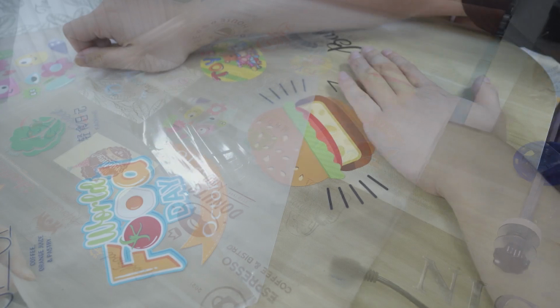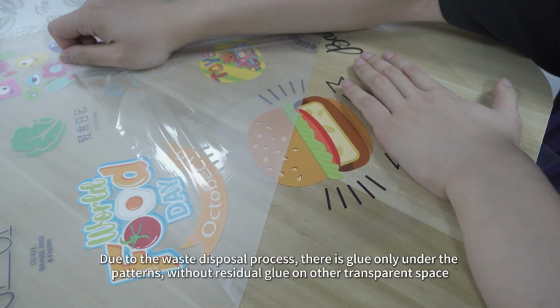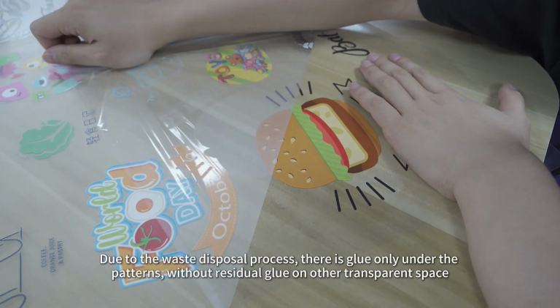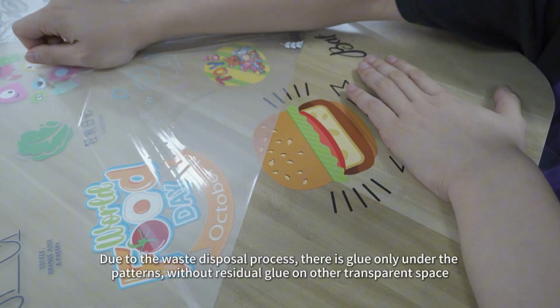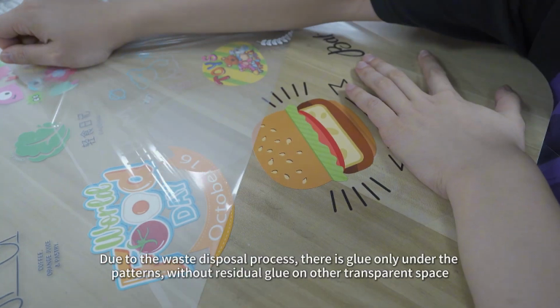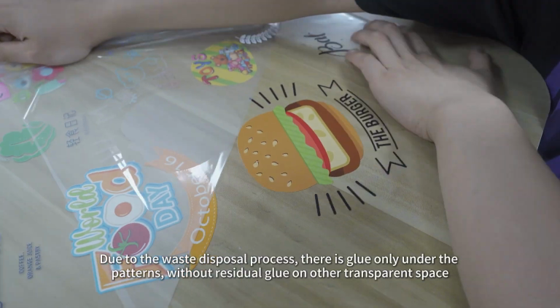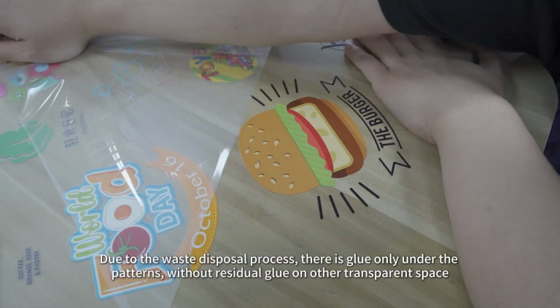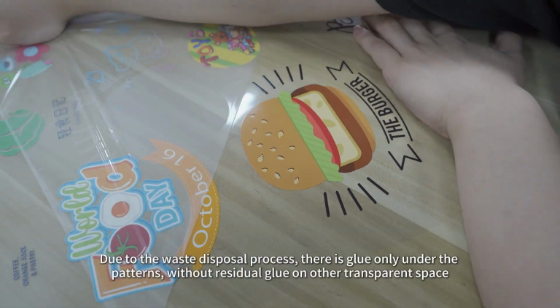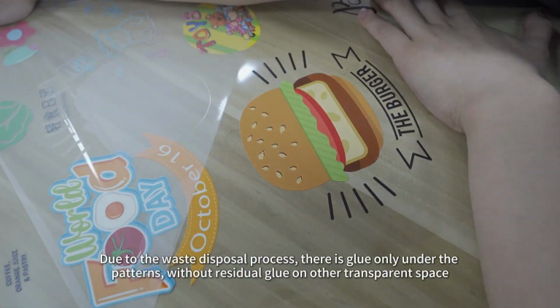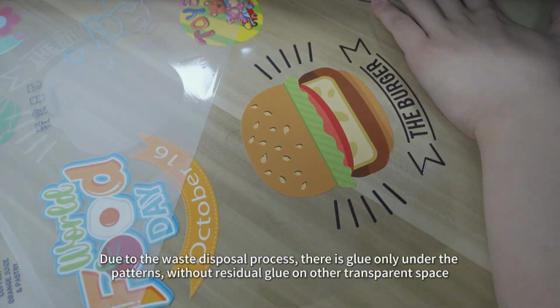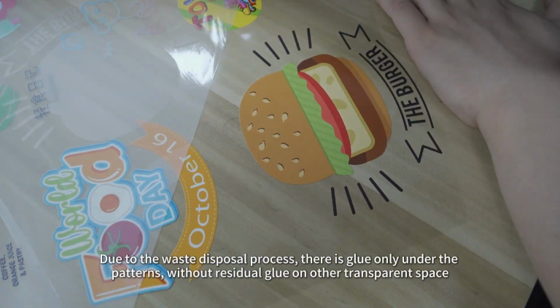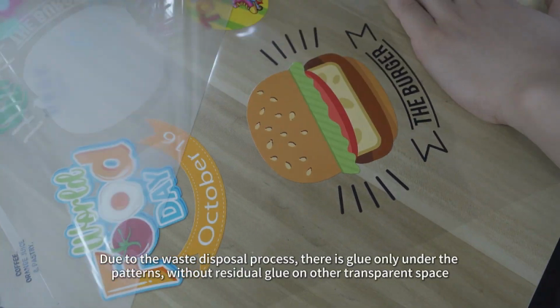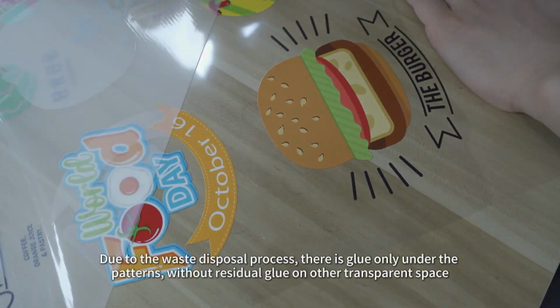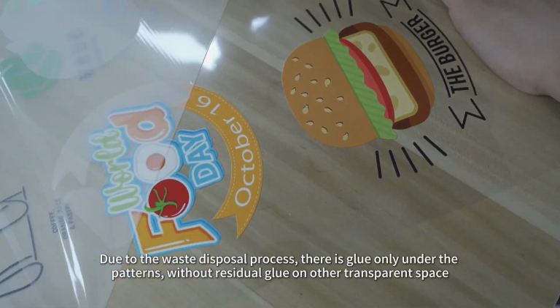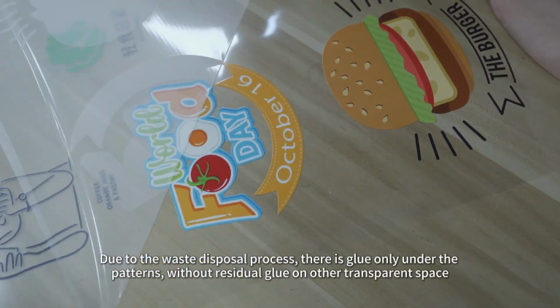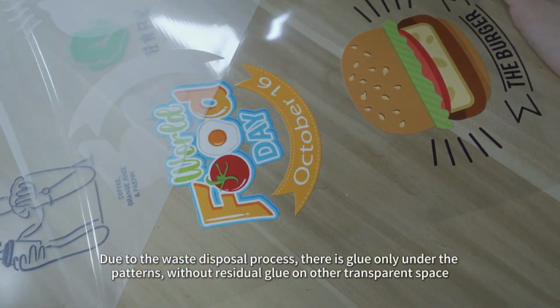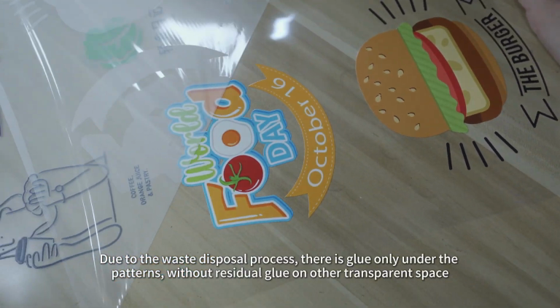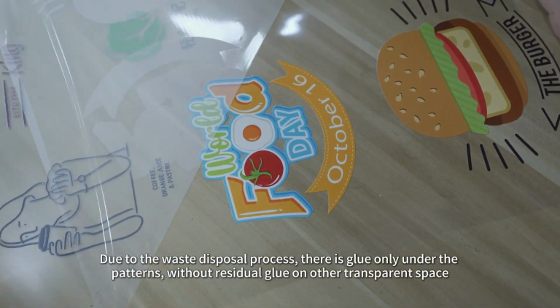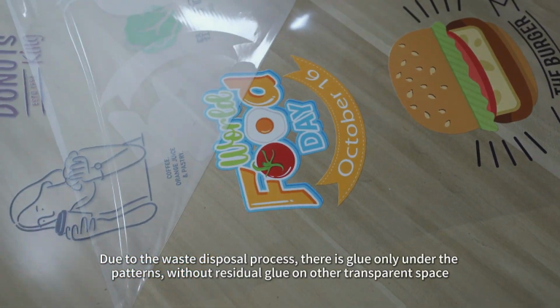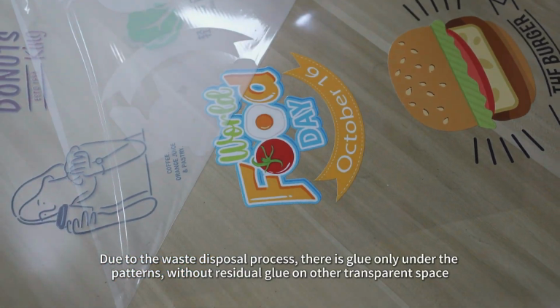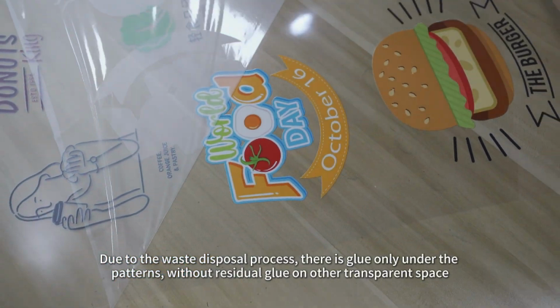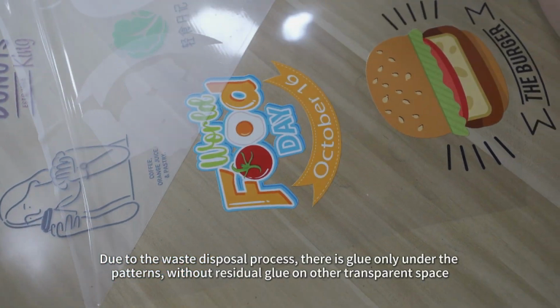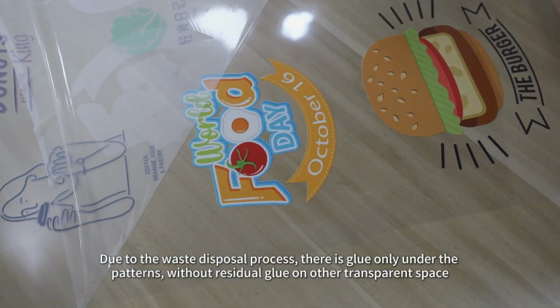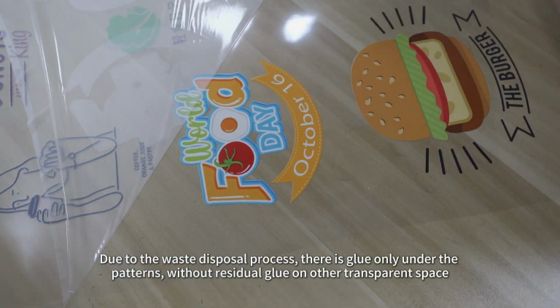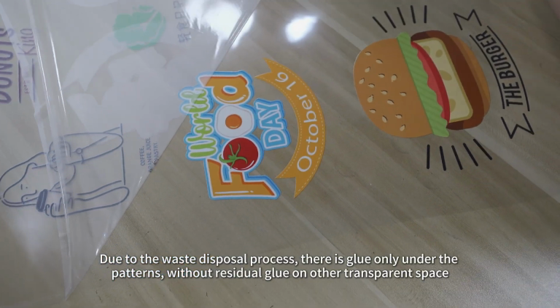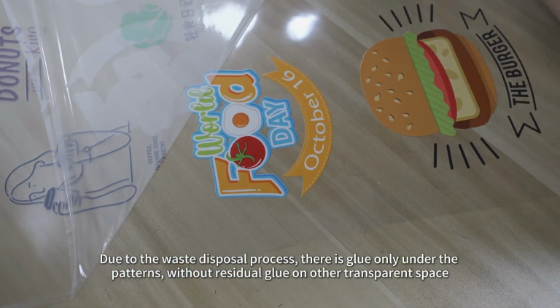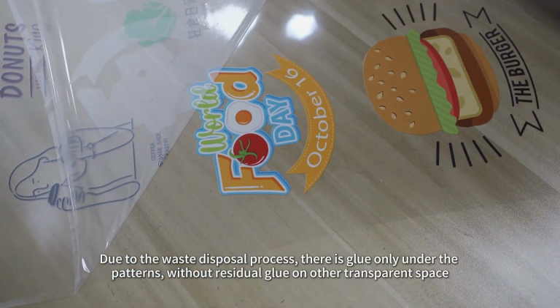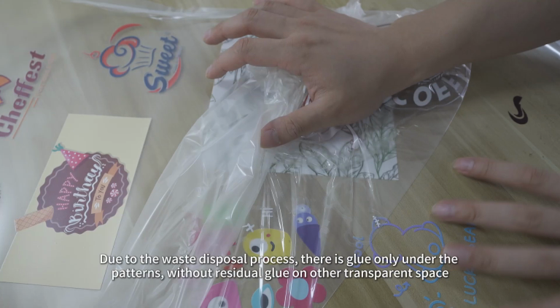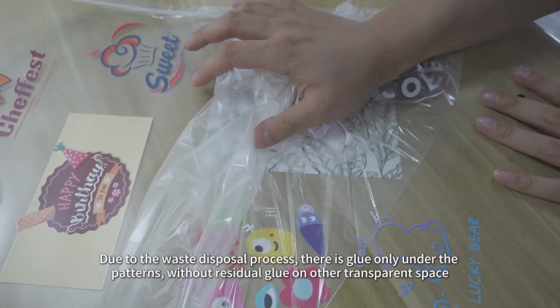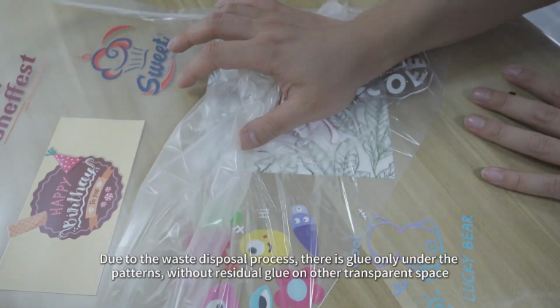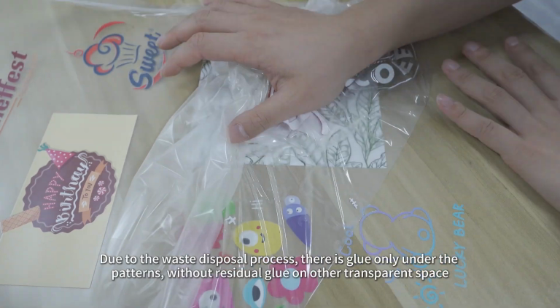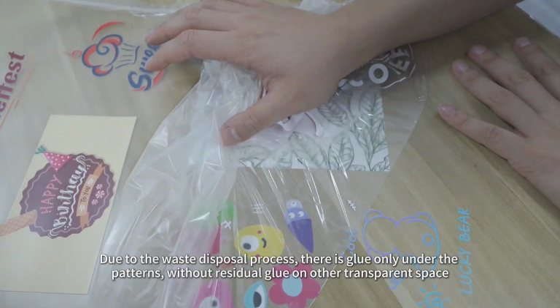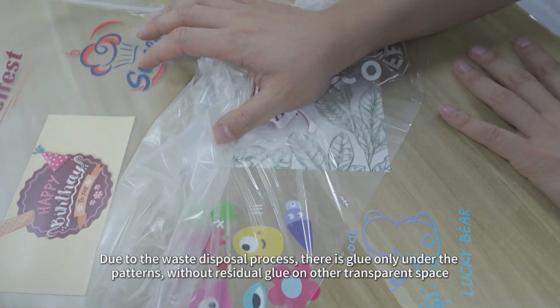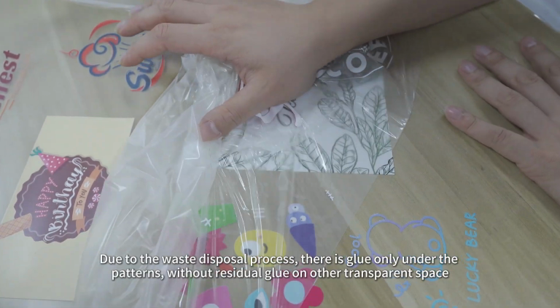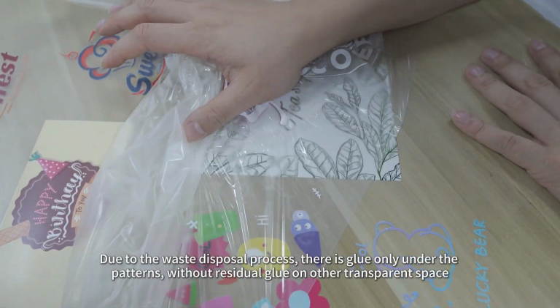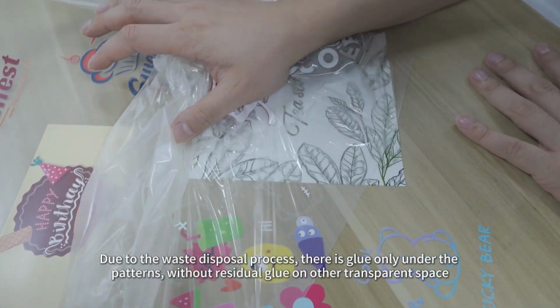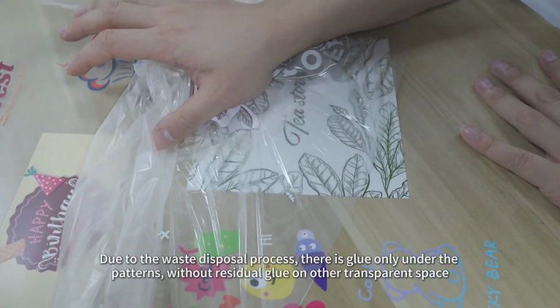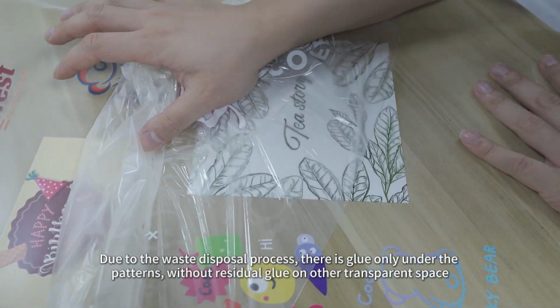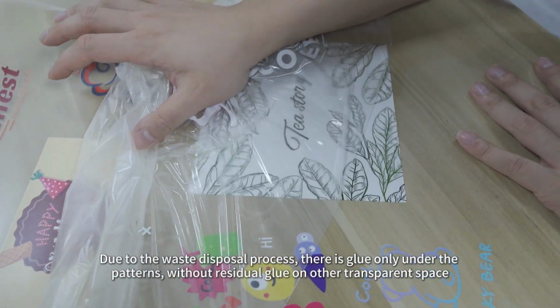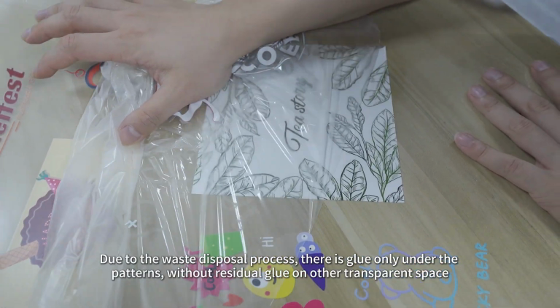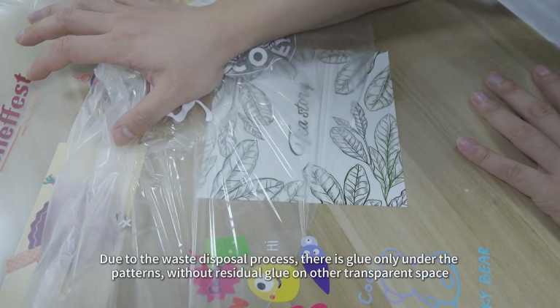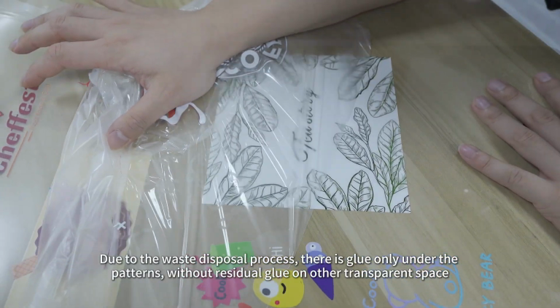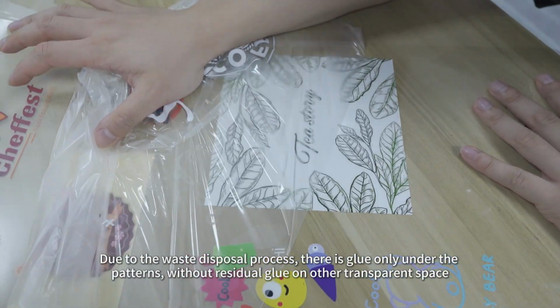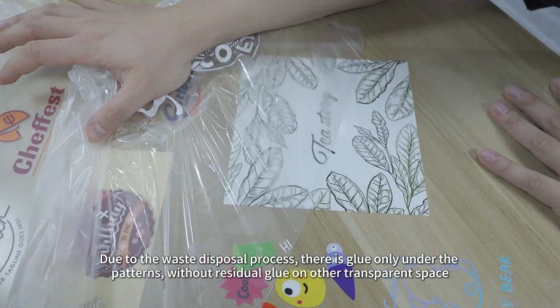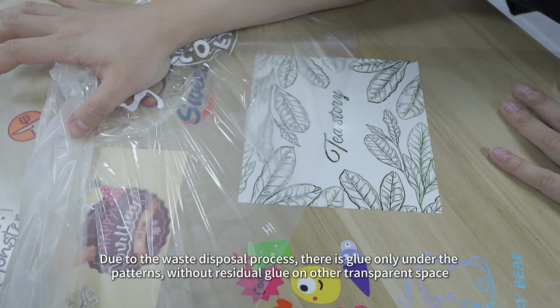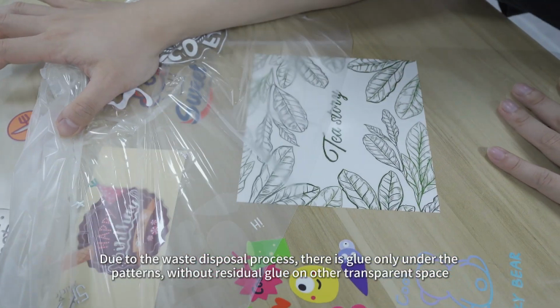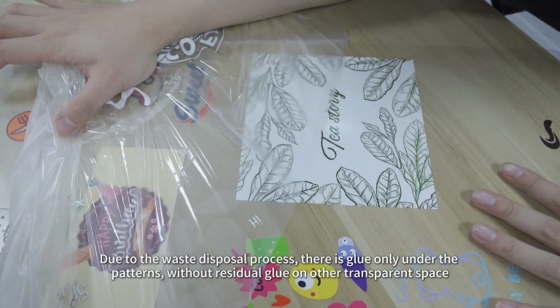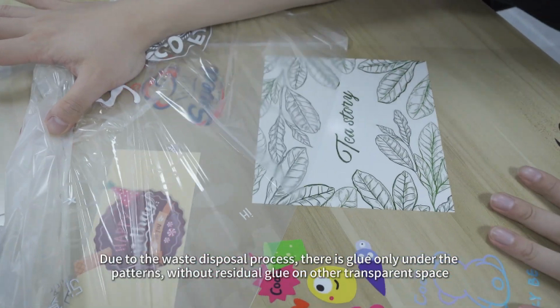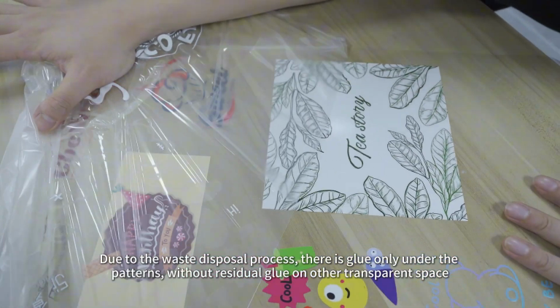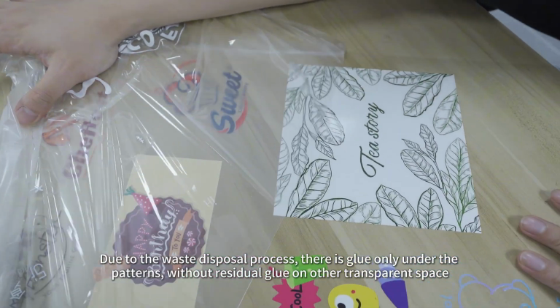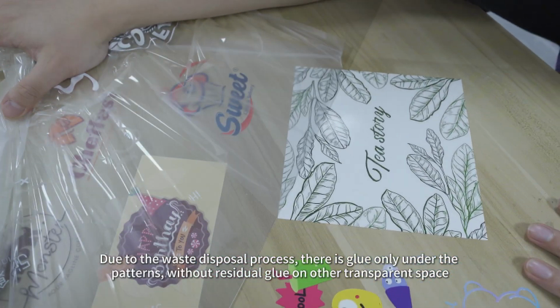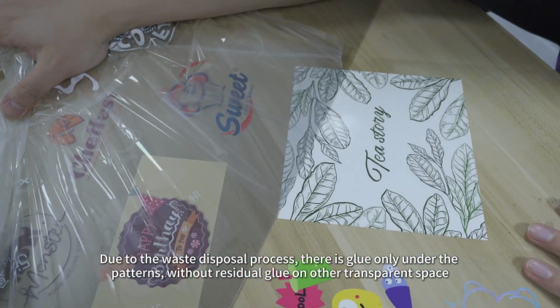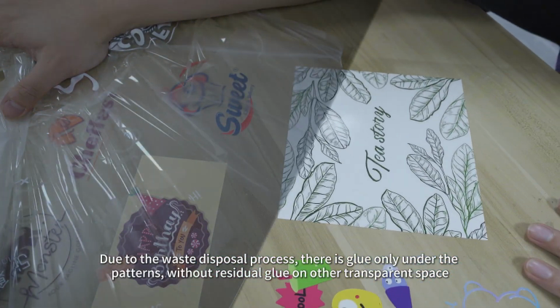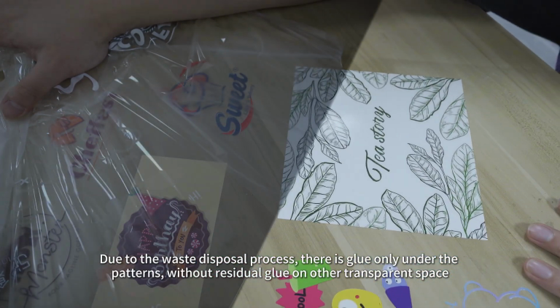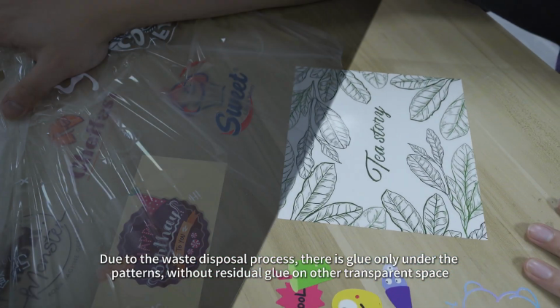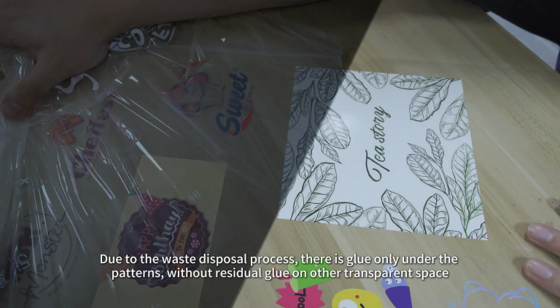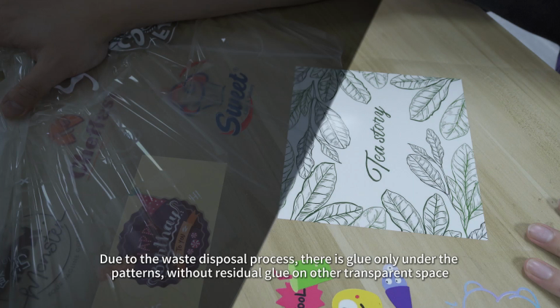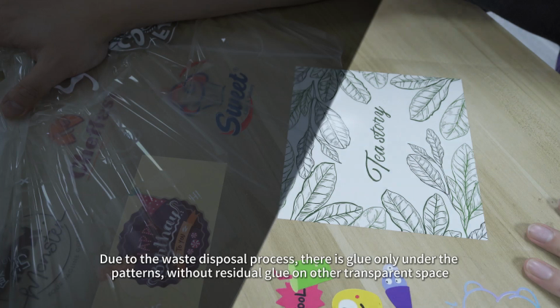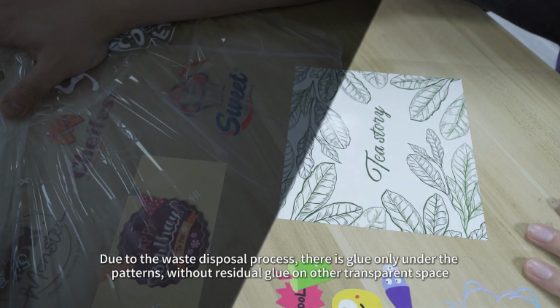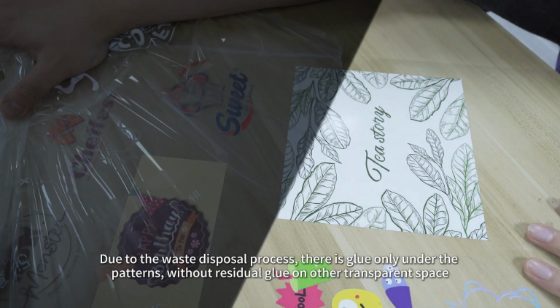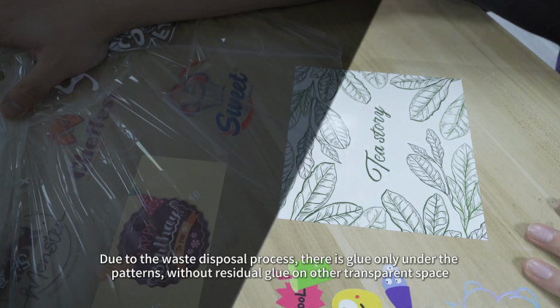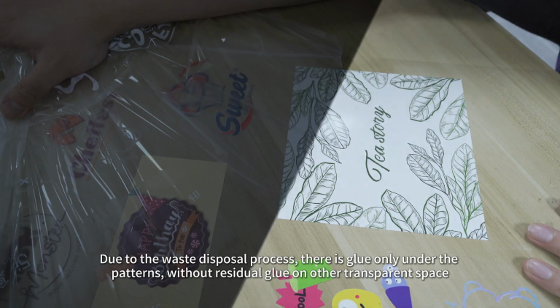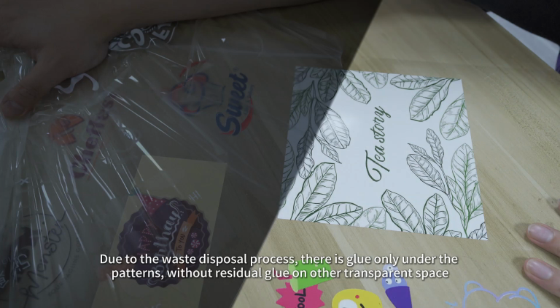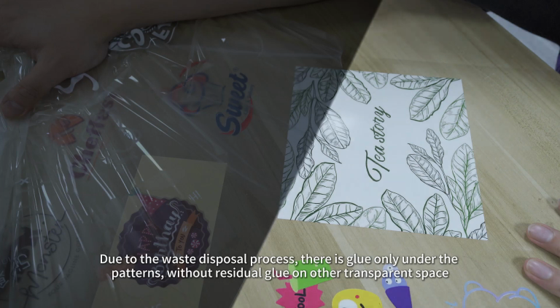Due to the Waste Disposal process, there is glue only under the patterns, without residual glue on any other transparent space.